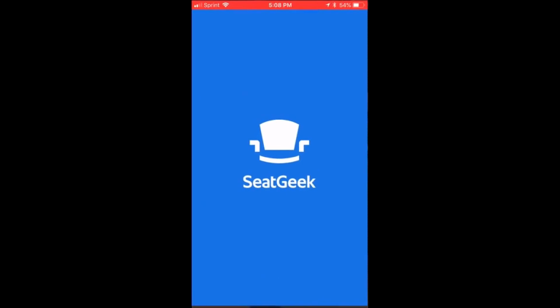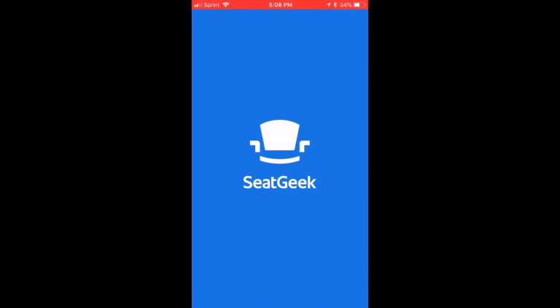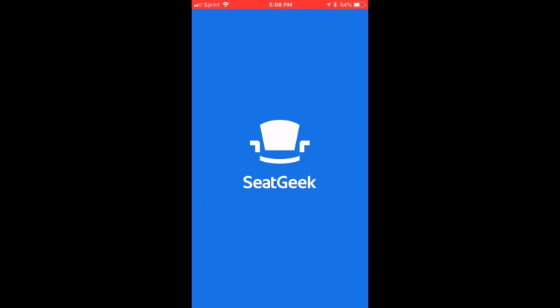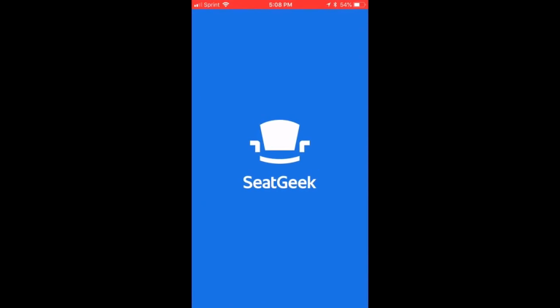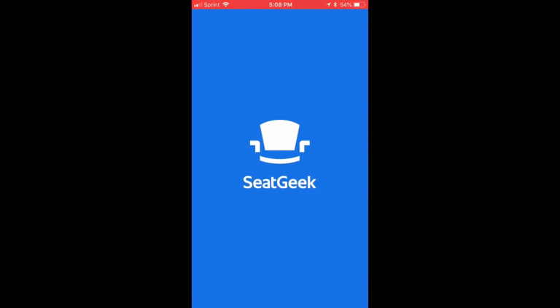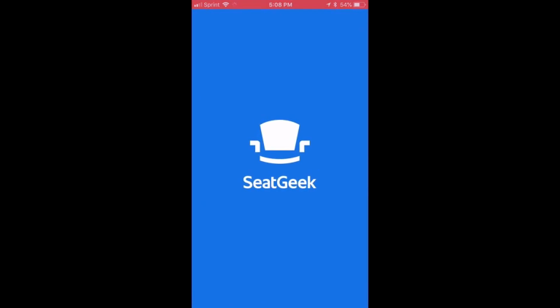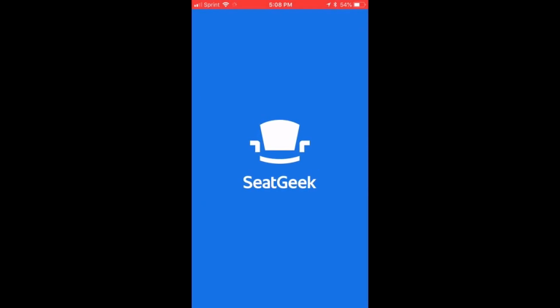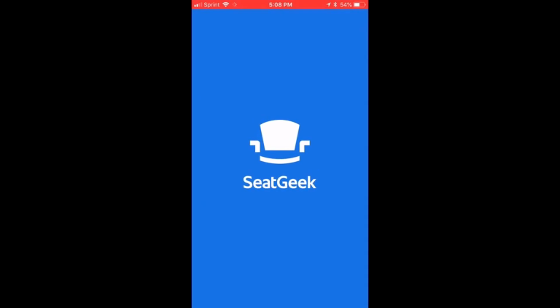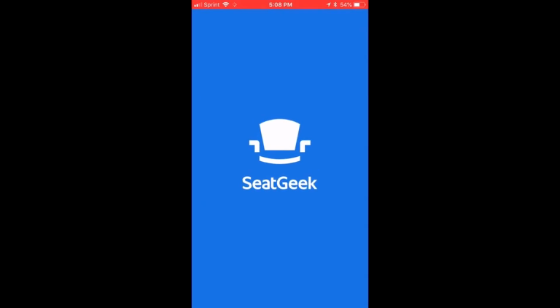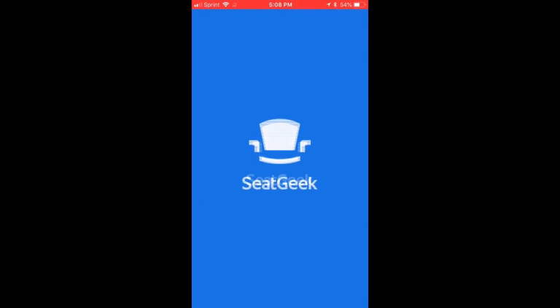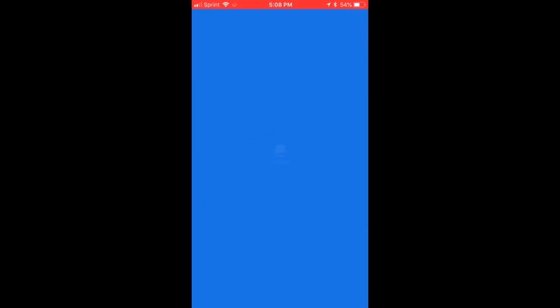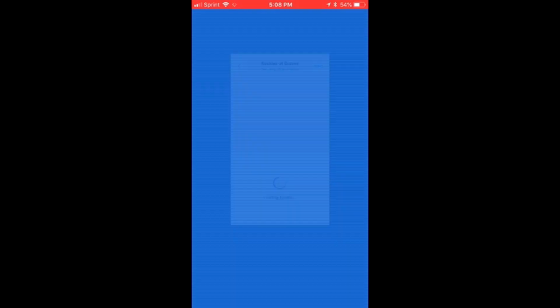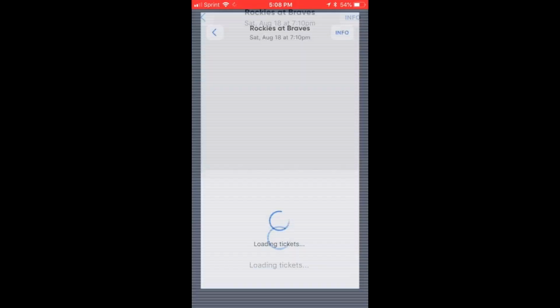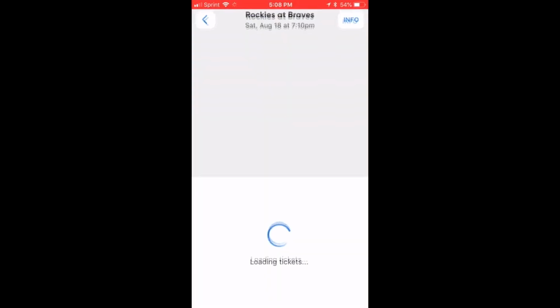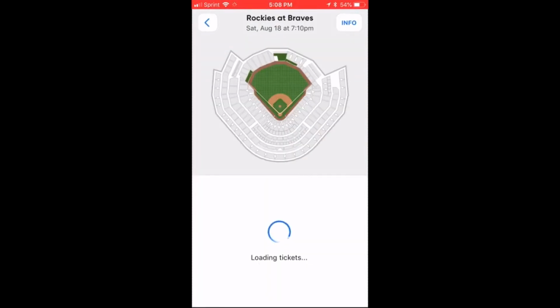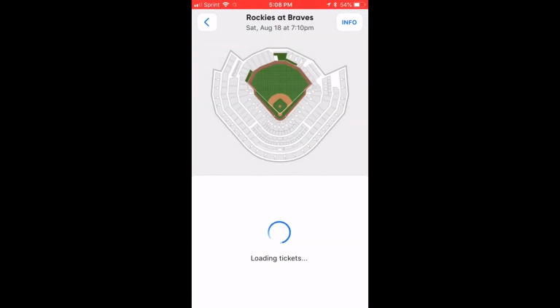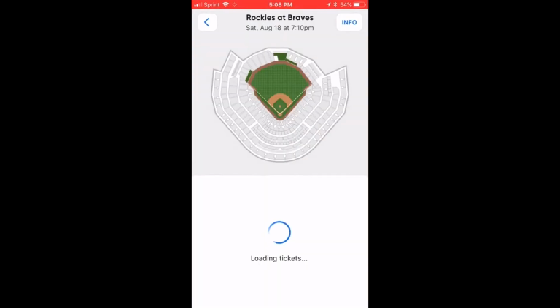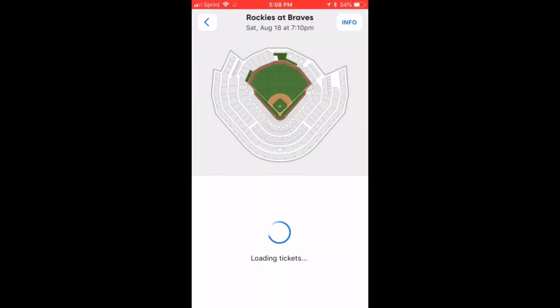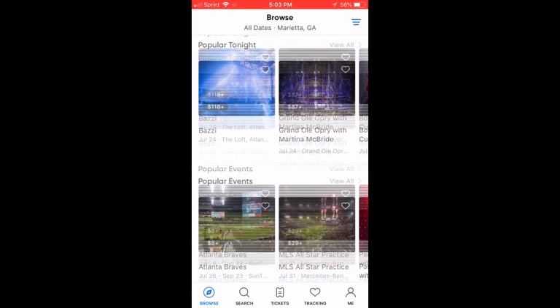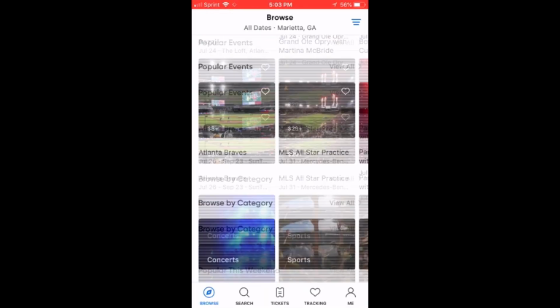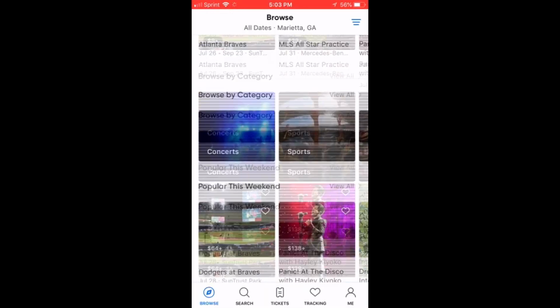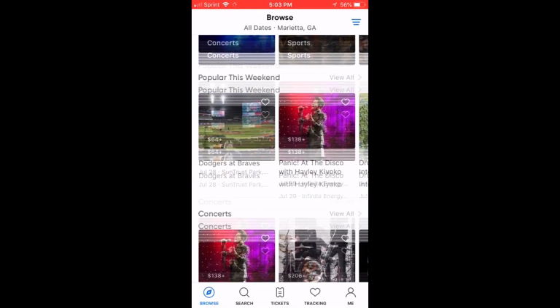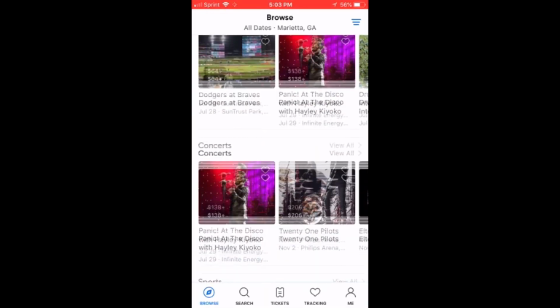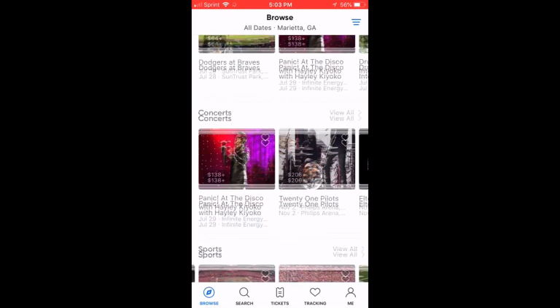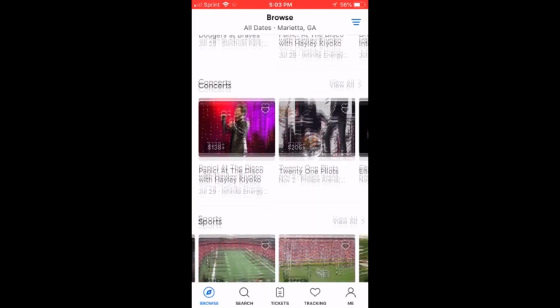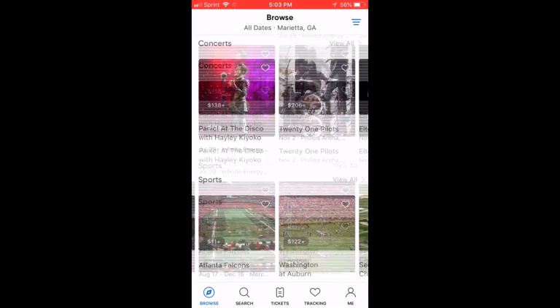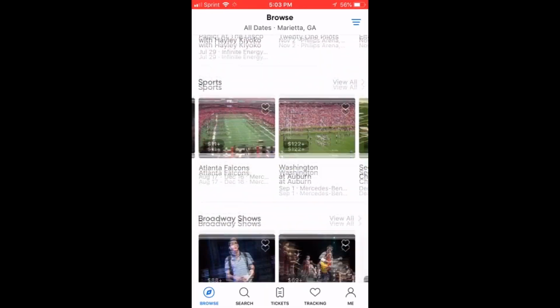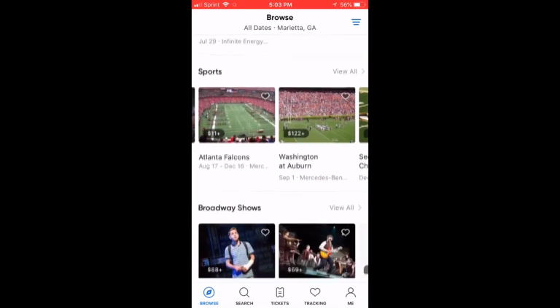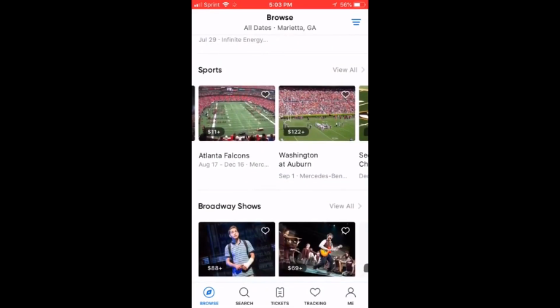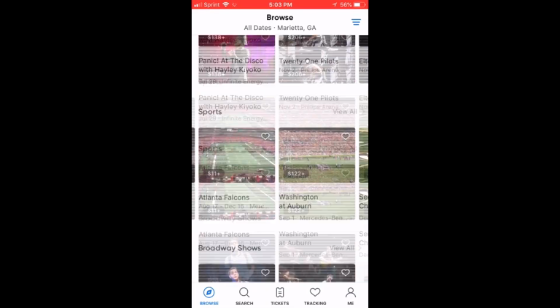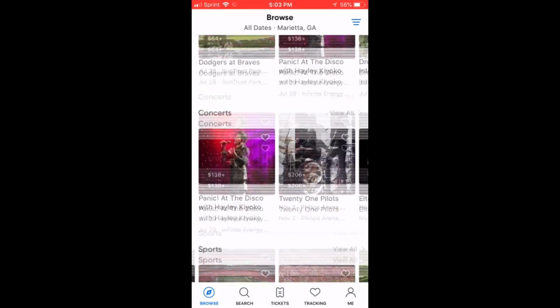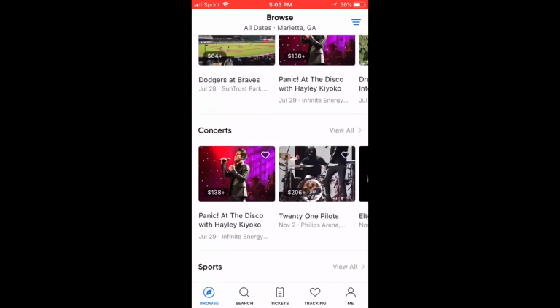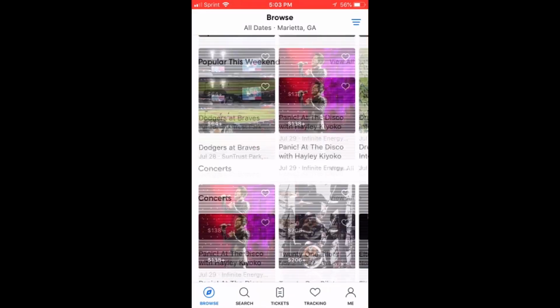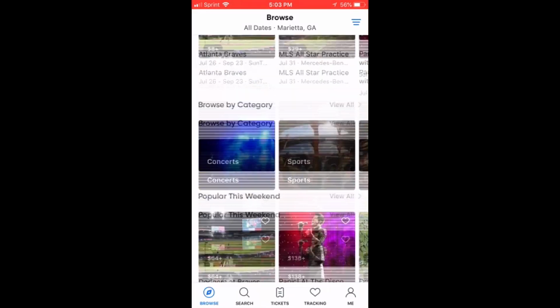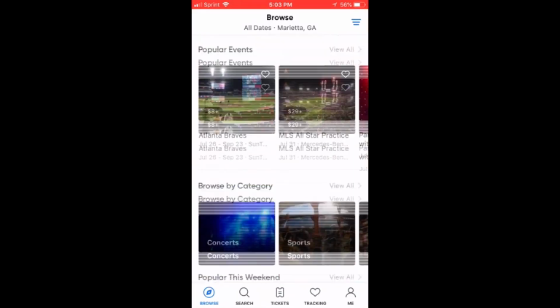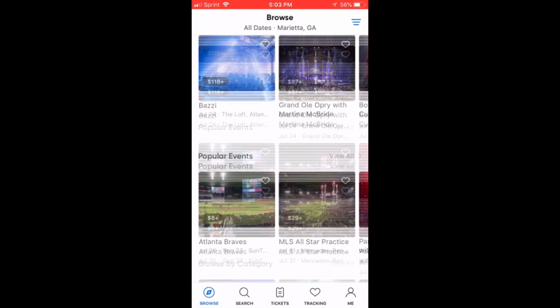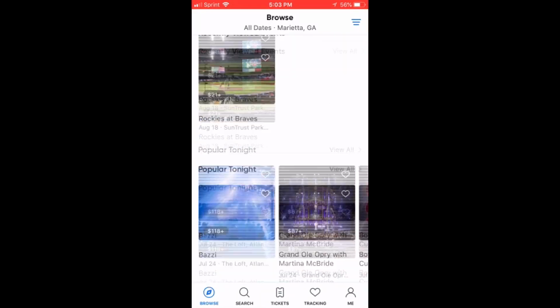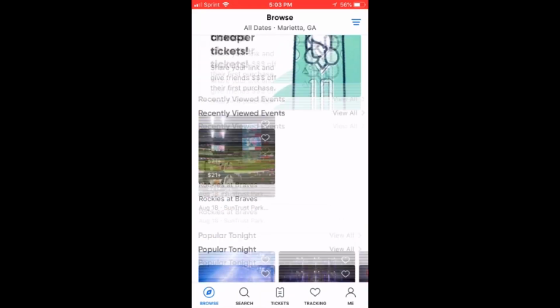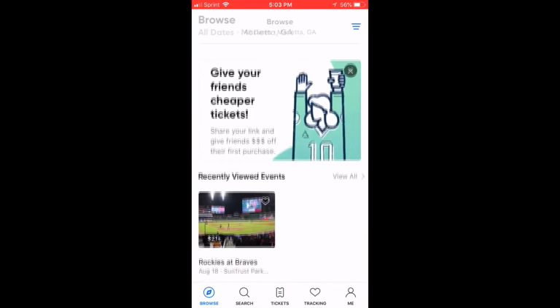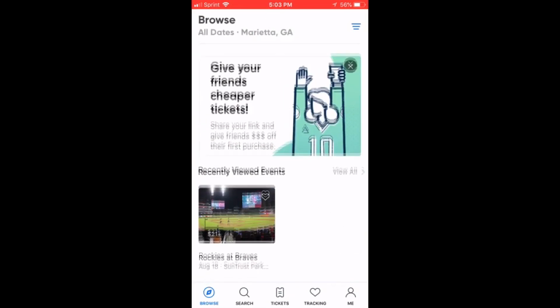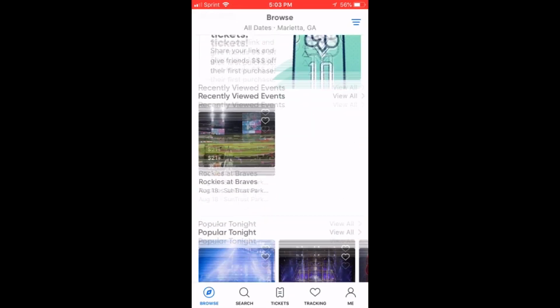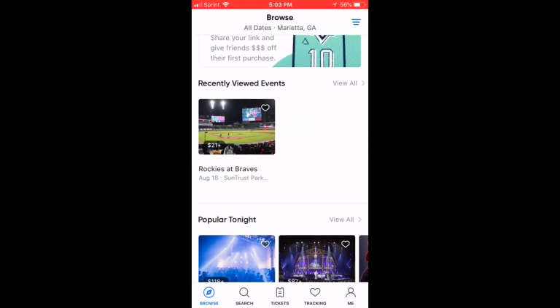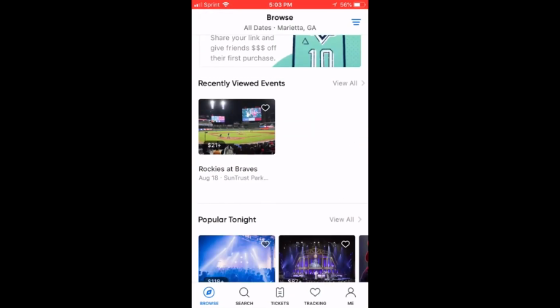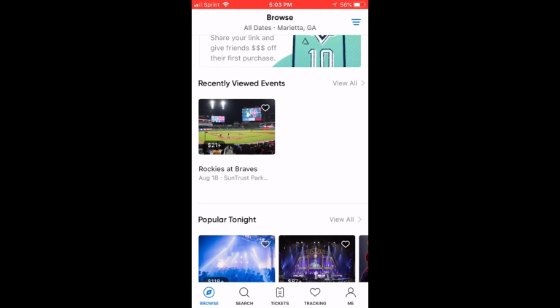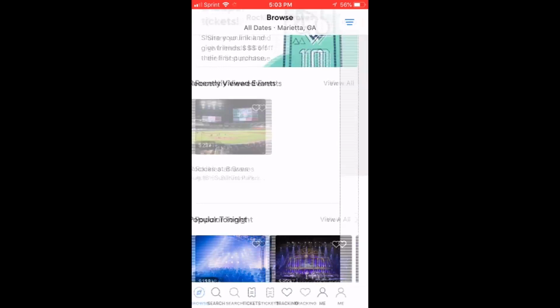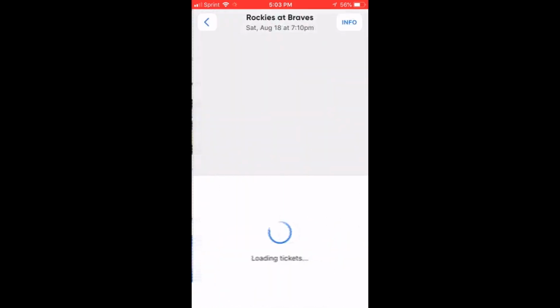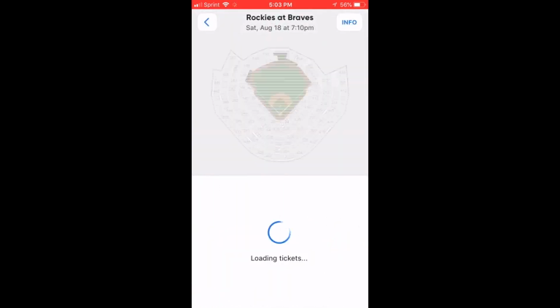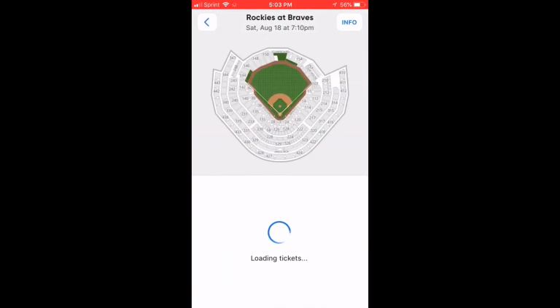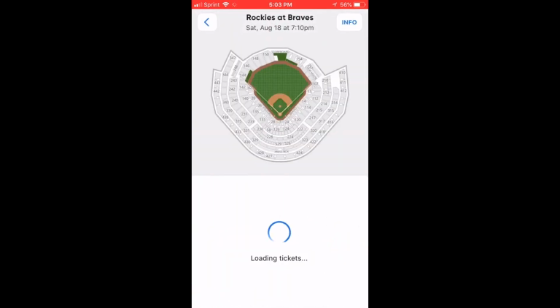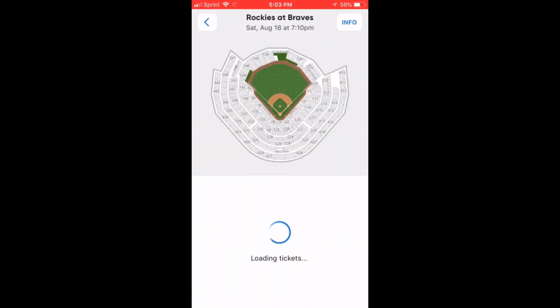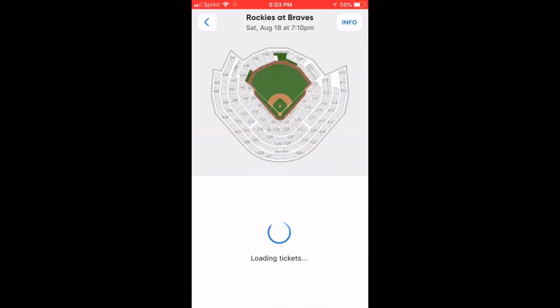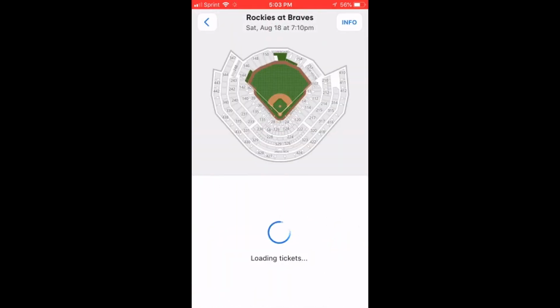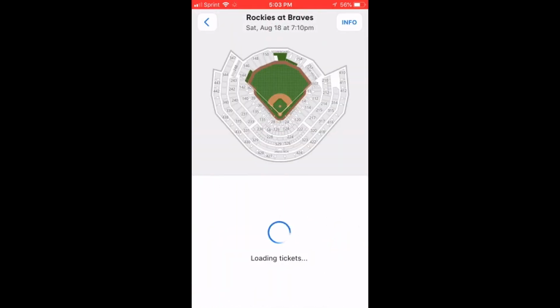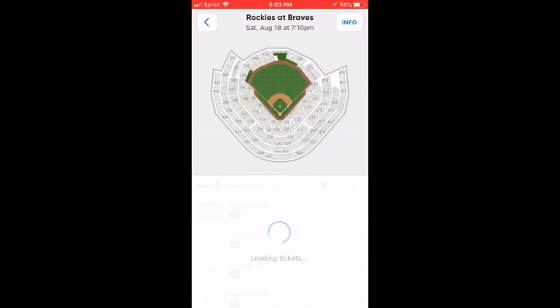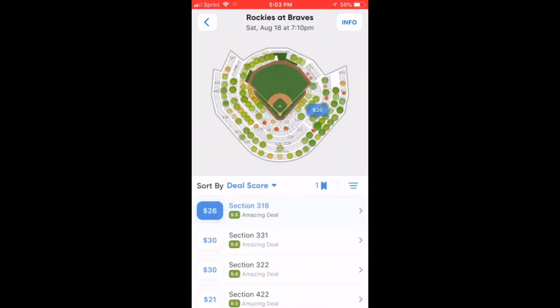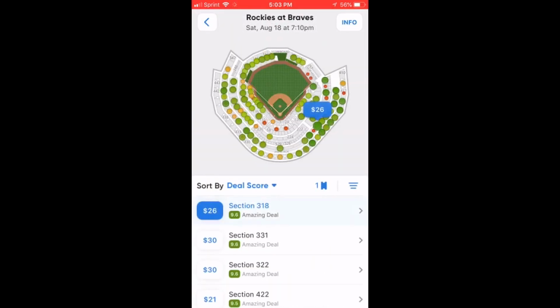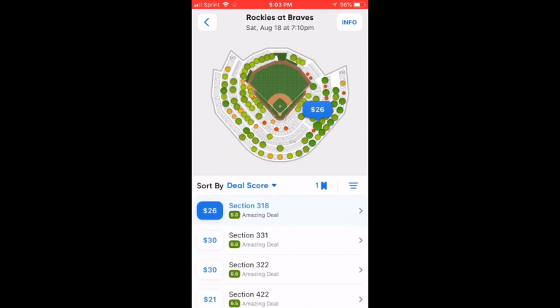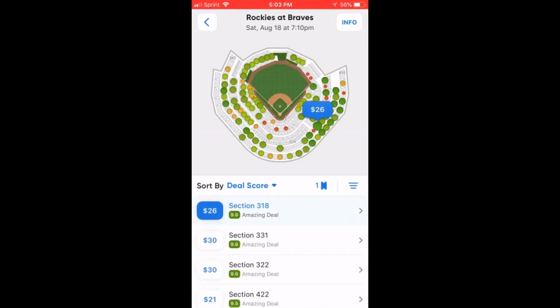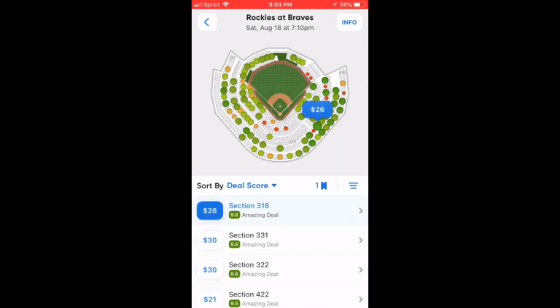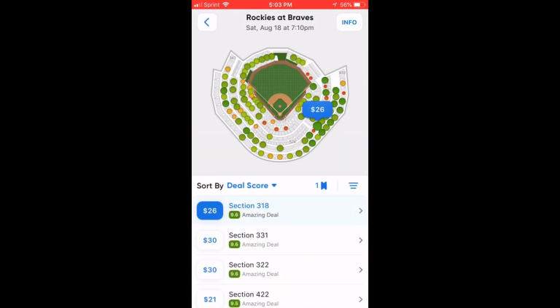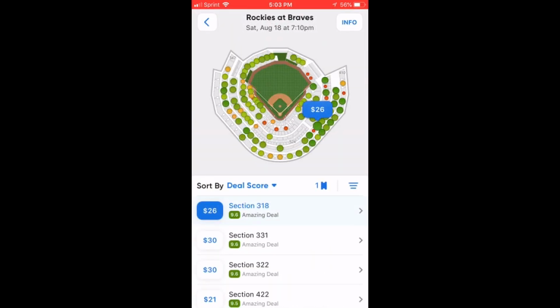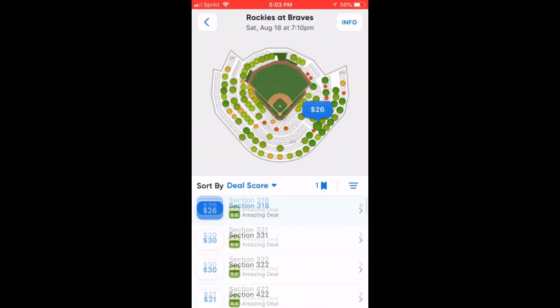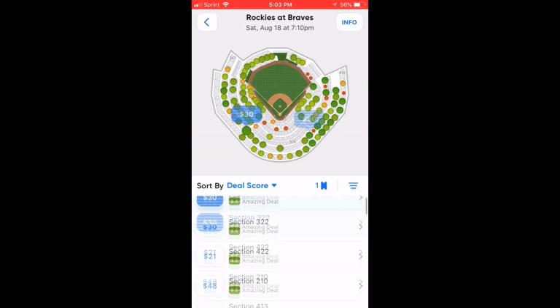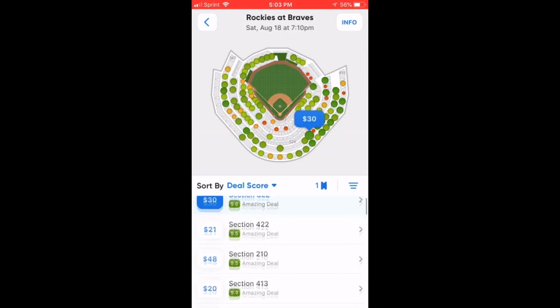What's going on y'all, it's your boy Hoops Perspective. I'd like to give a special shout out to SeatGeek for sponsoring this video today. SeatGeek is a ticket app that takes the confusion out of buying tickets.